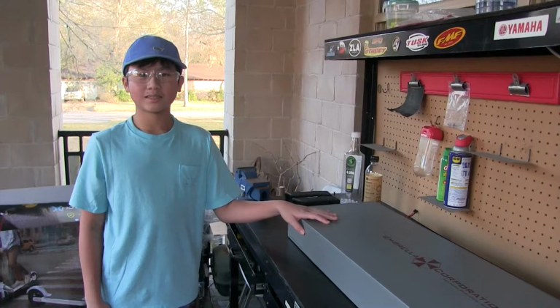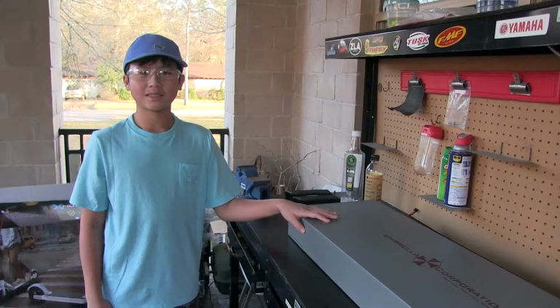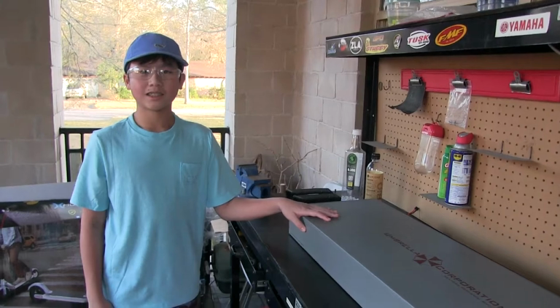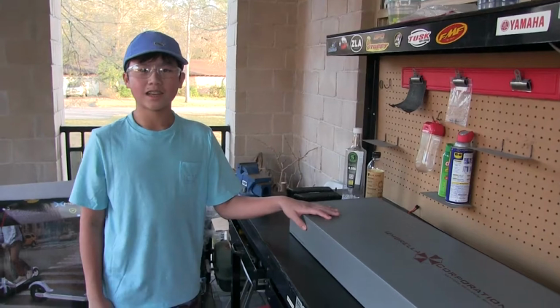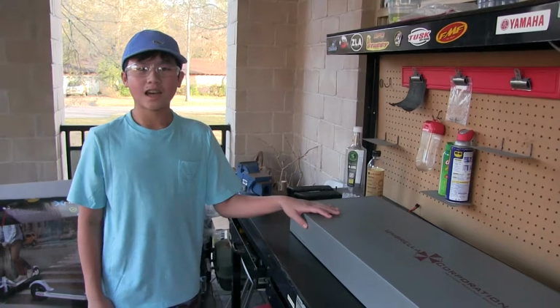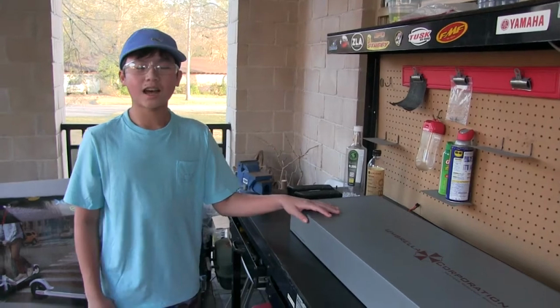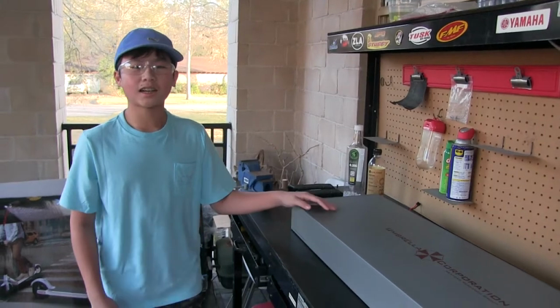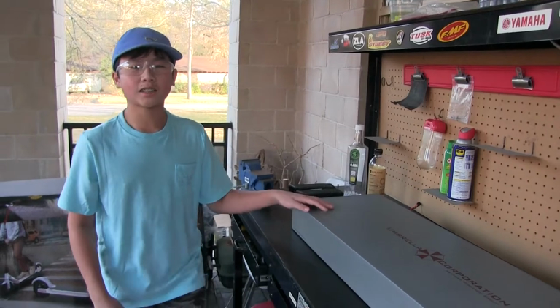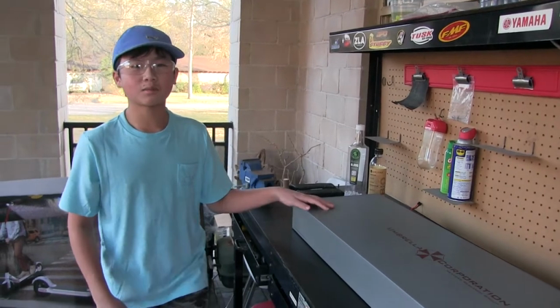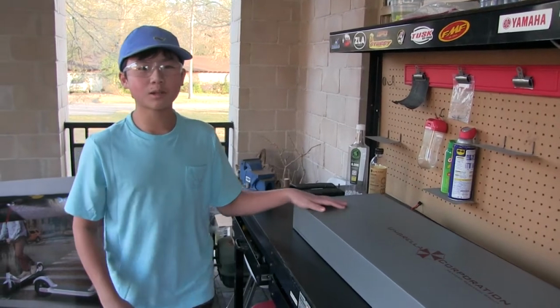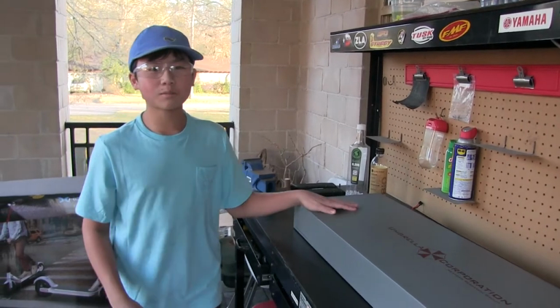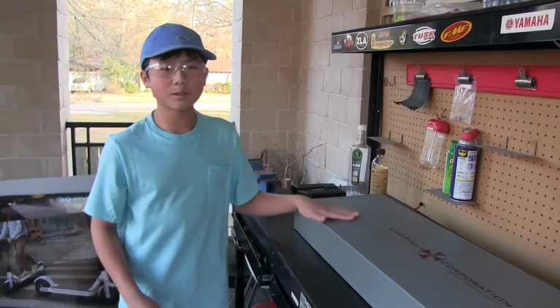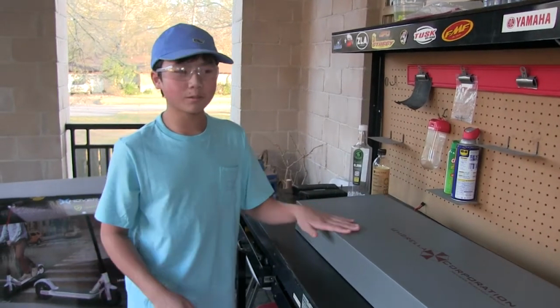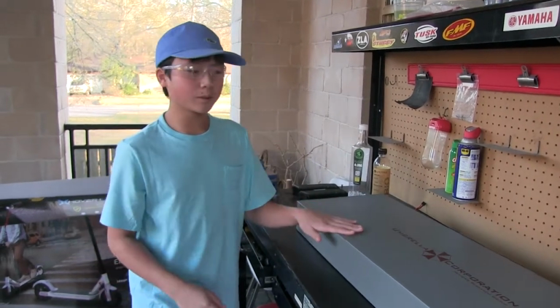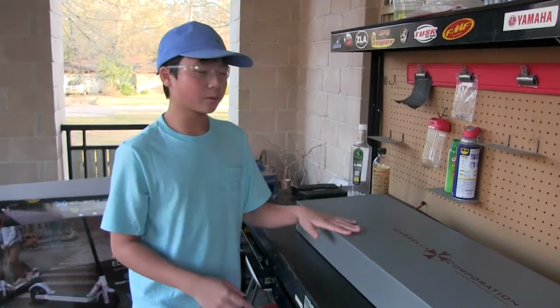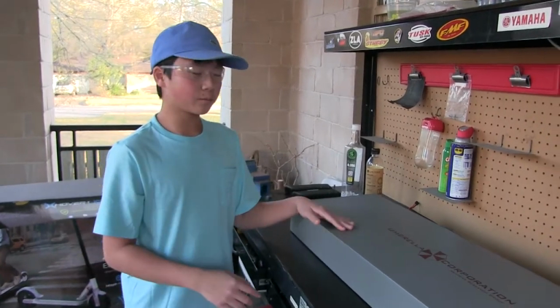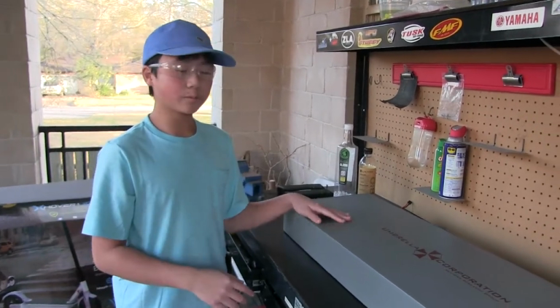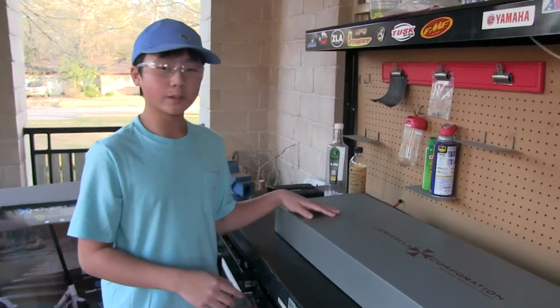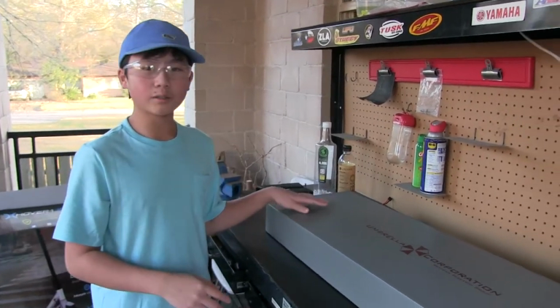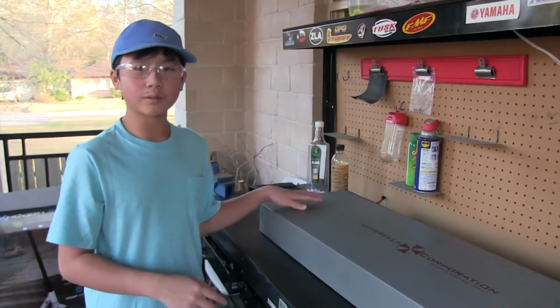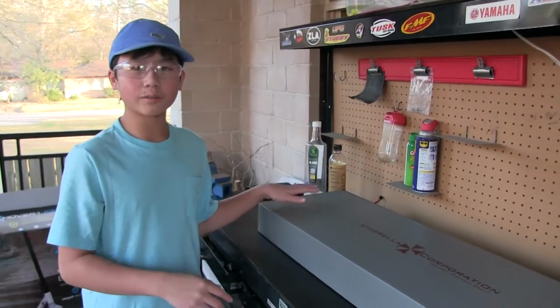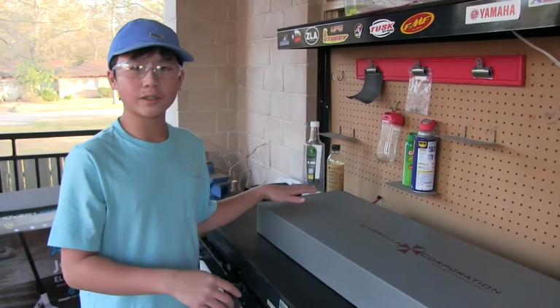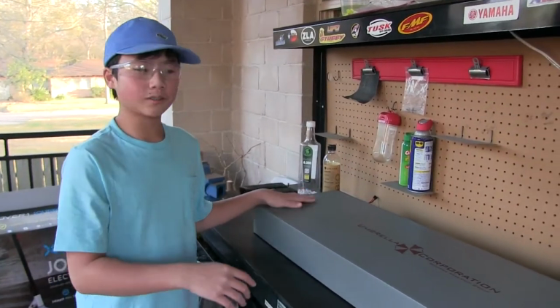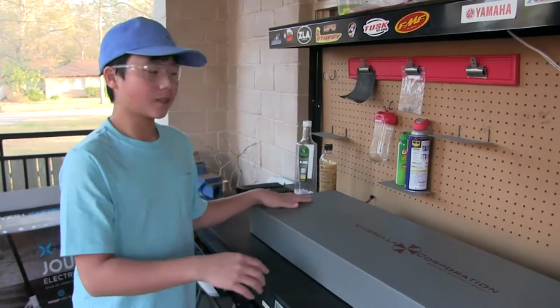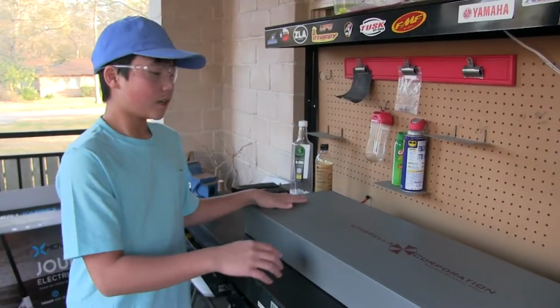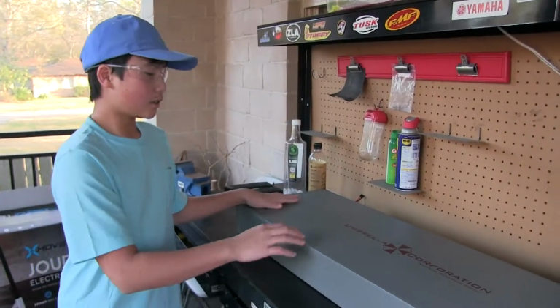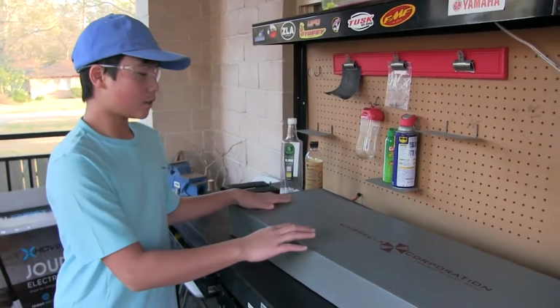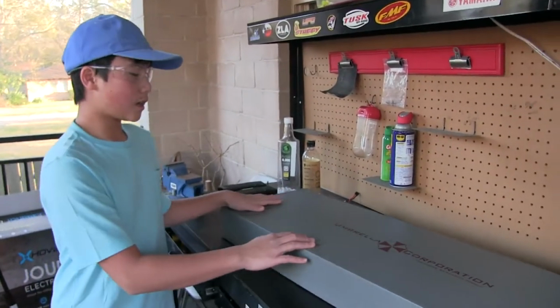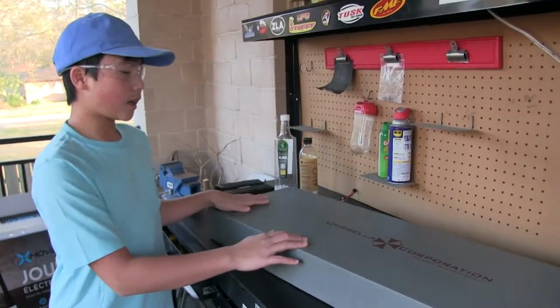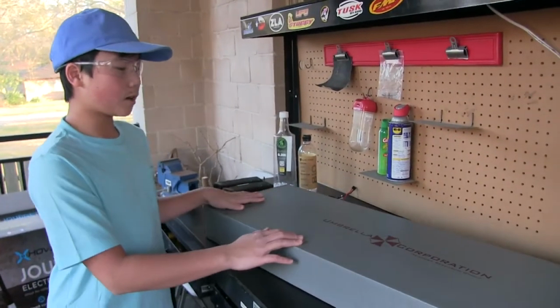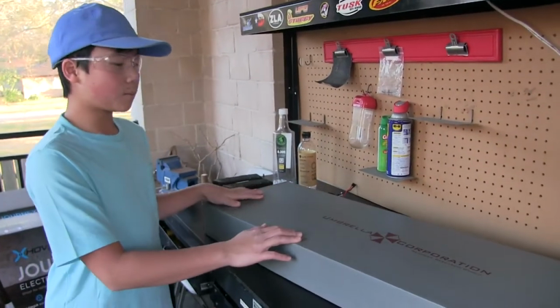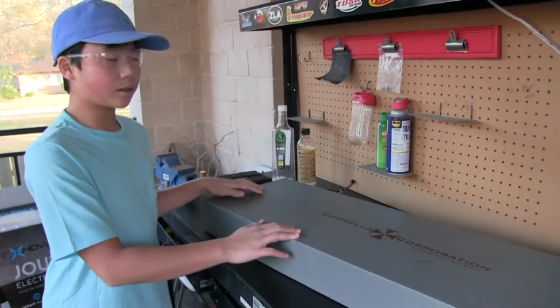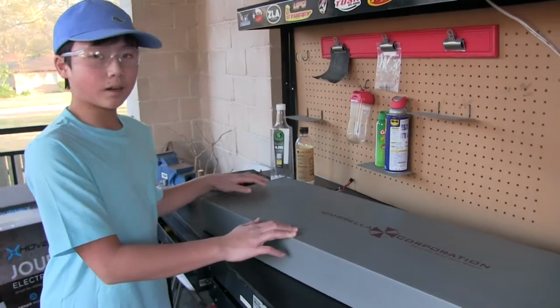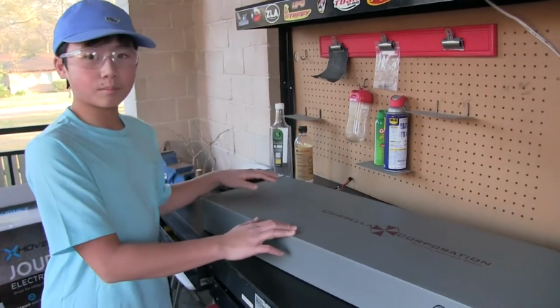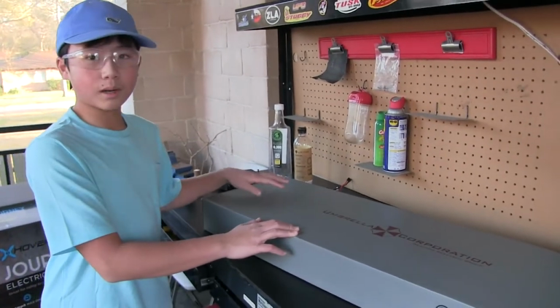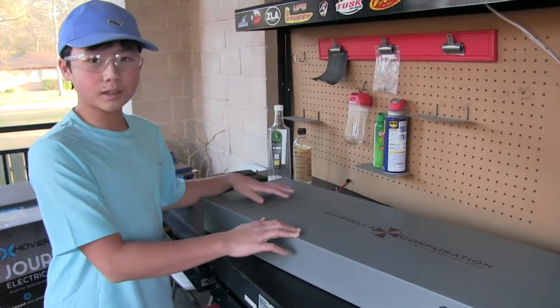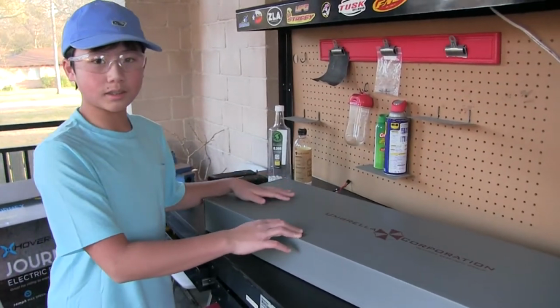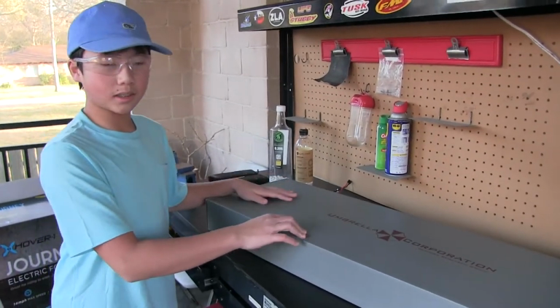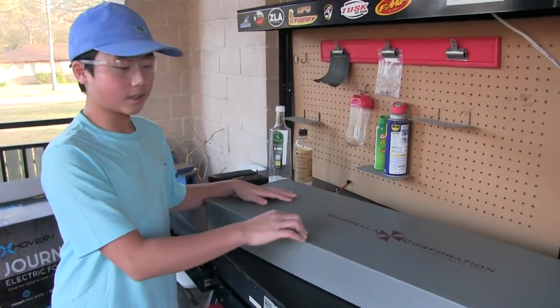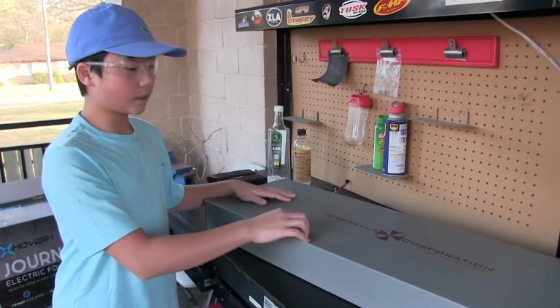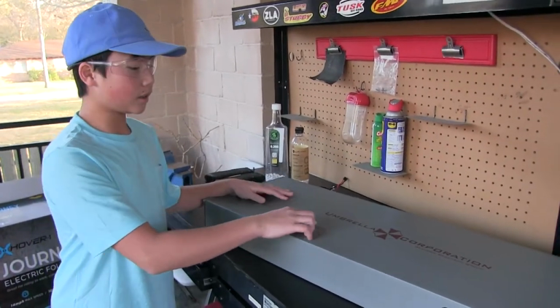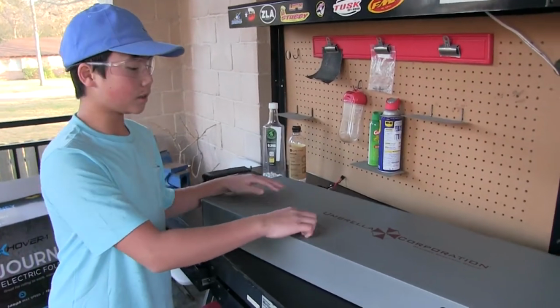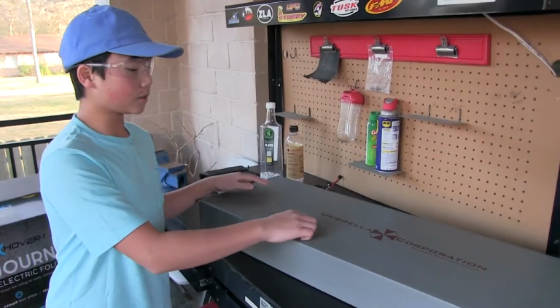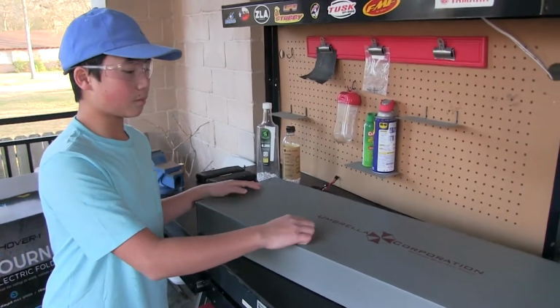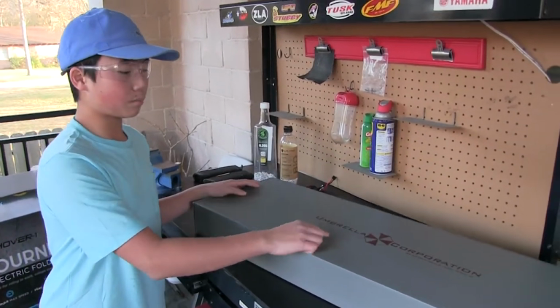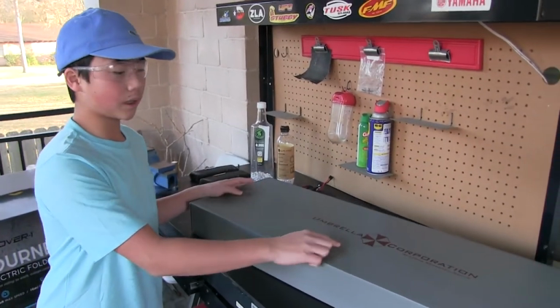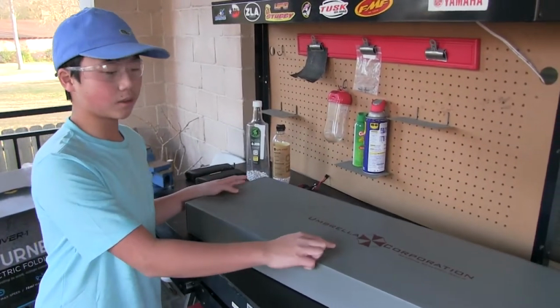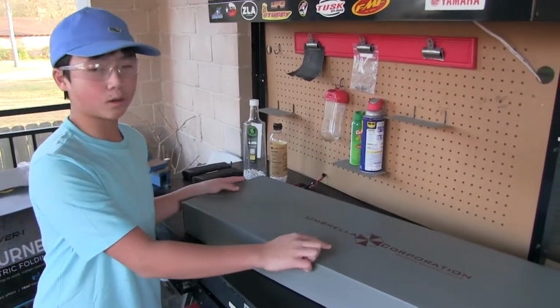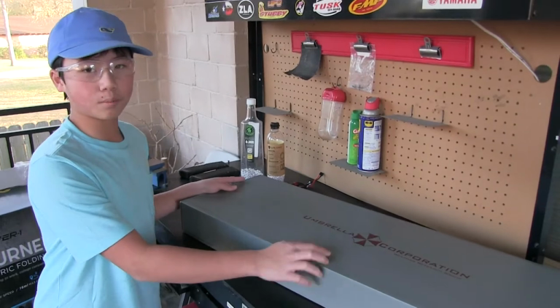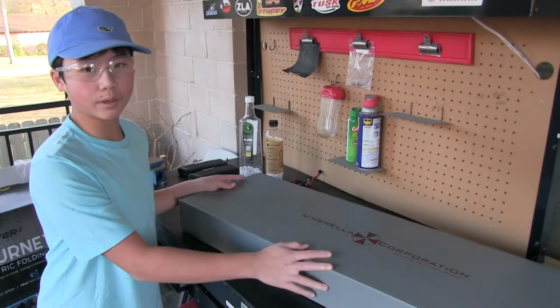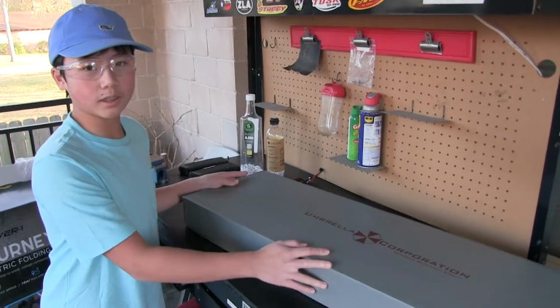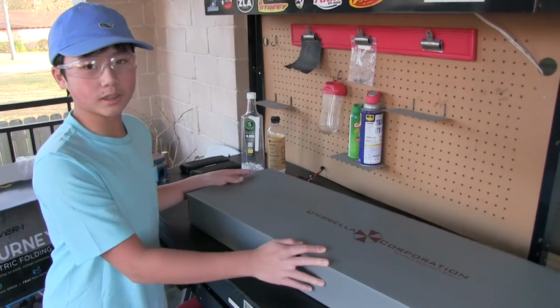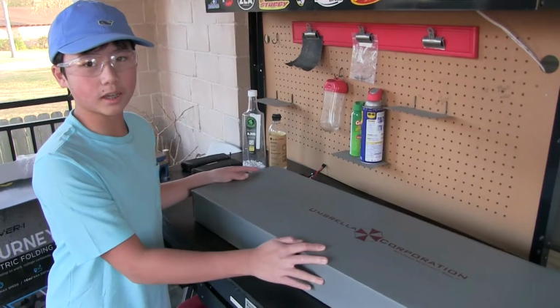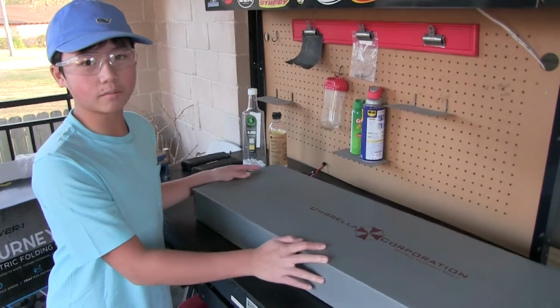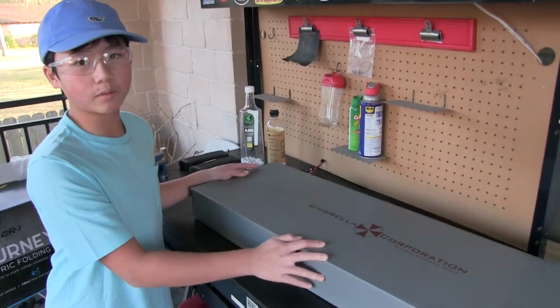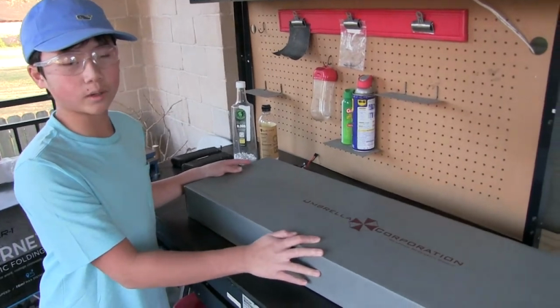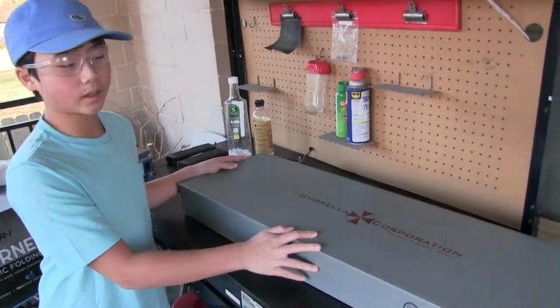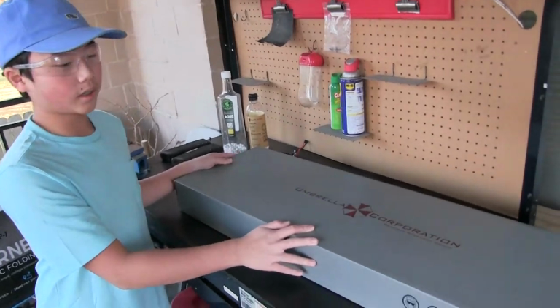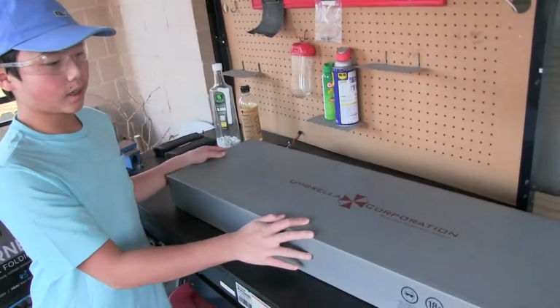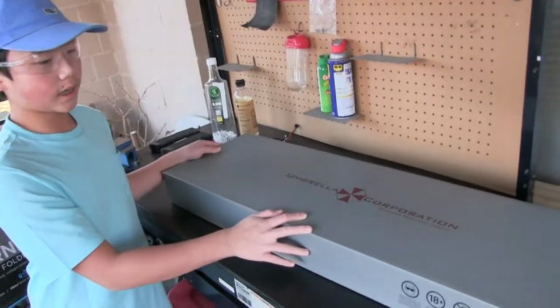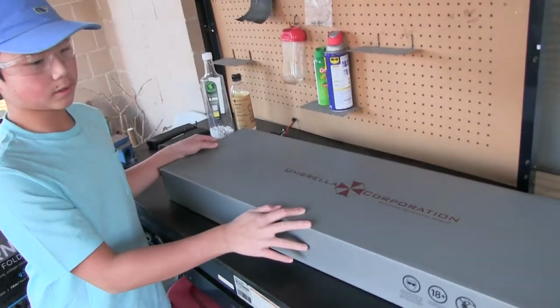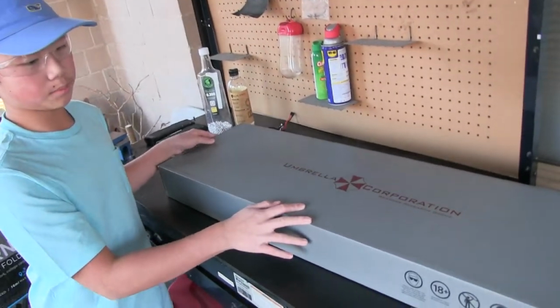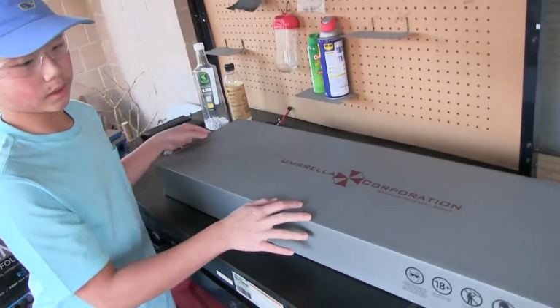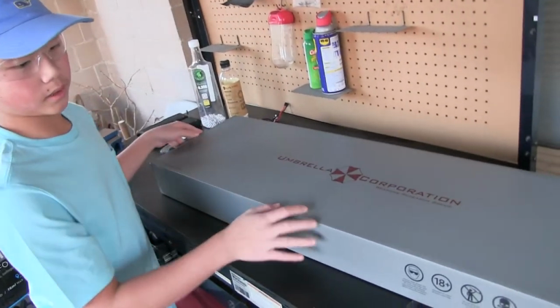Hi guys, welcome to The Real Reviews. Today I'll be unboxing the Helios Umbrella Corporation M4 SBR.